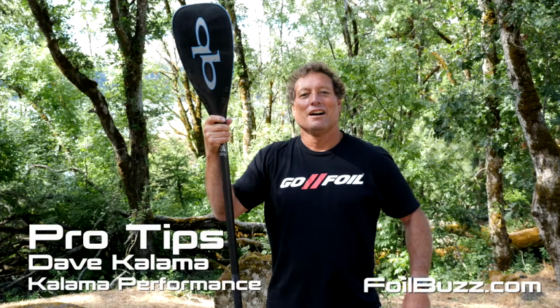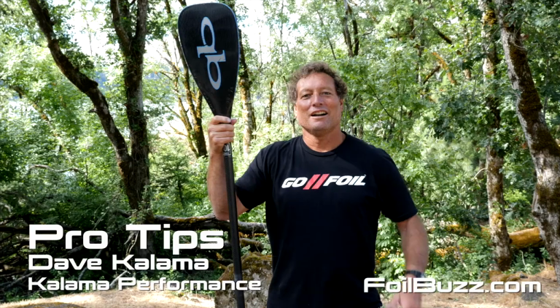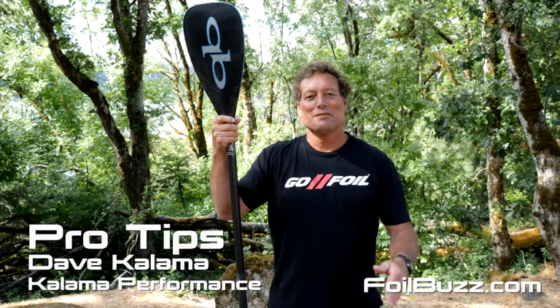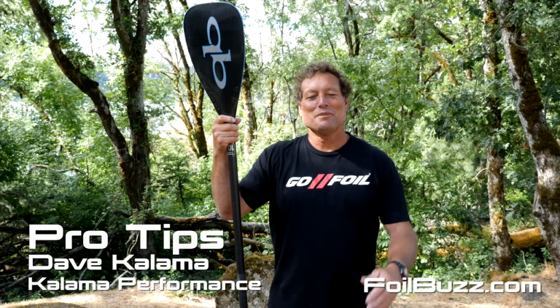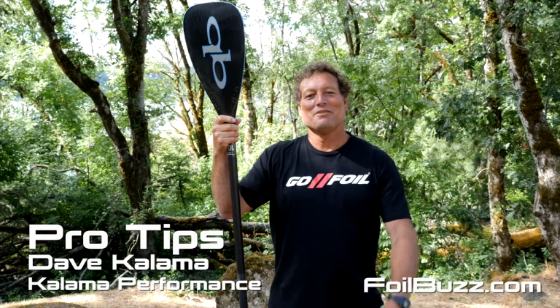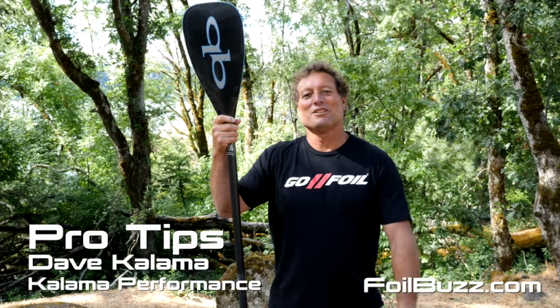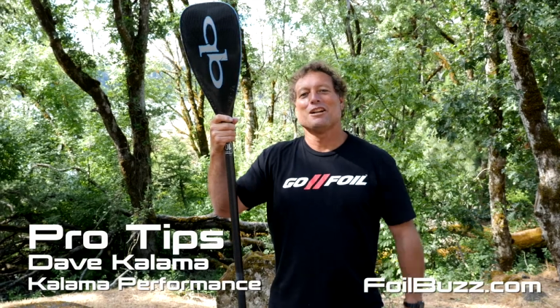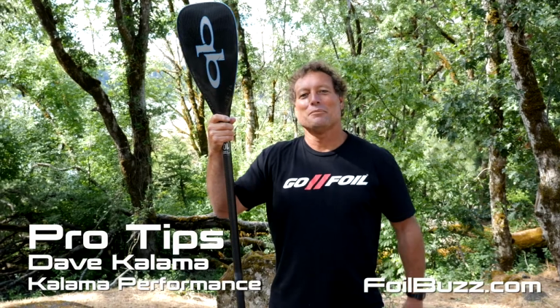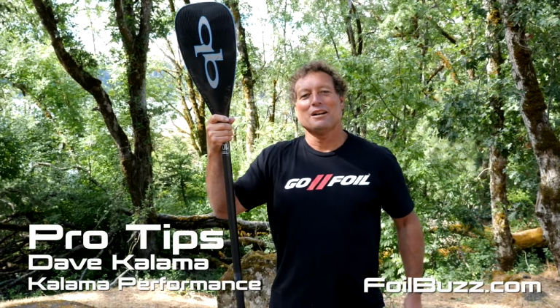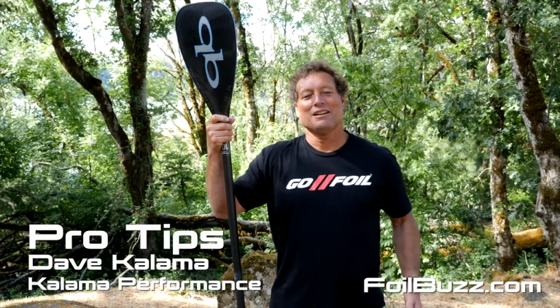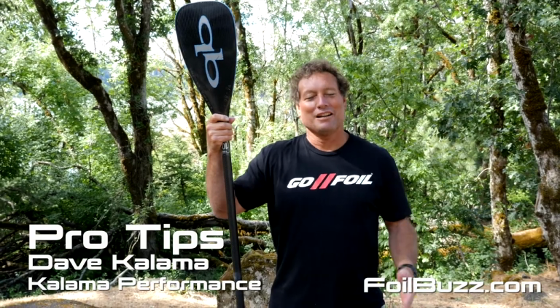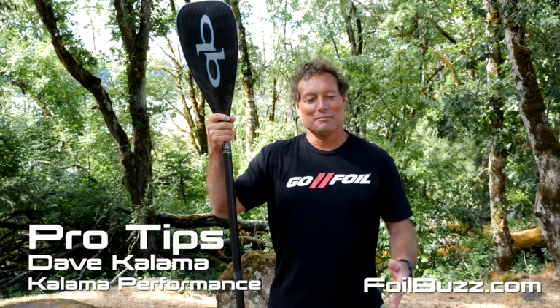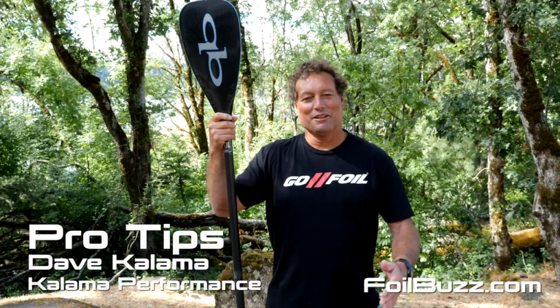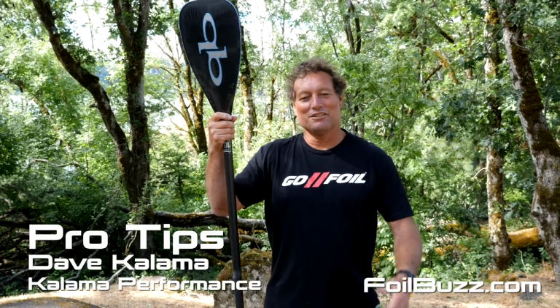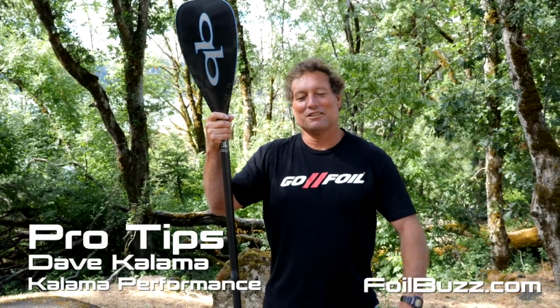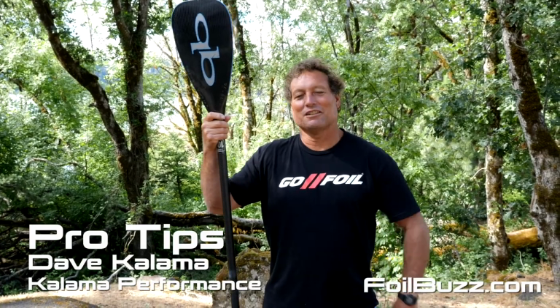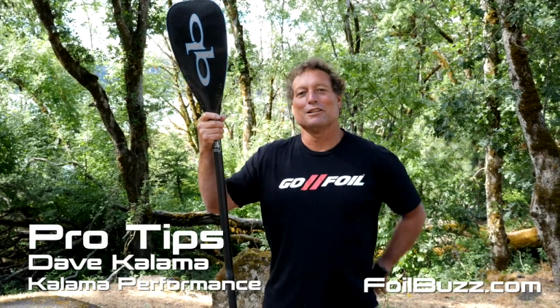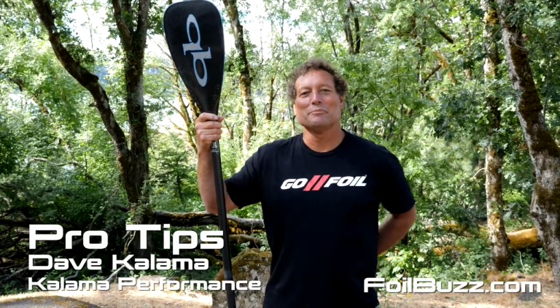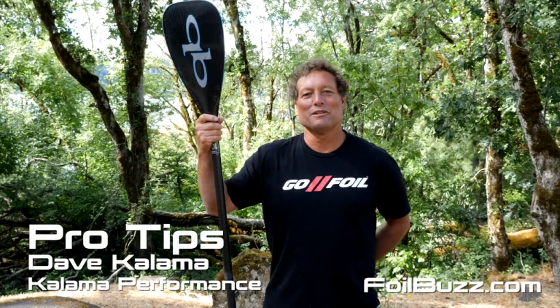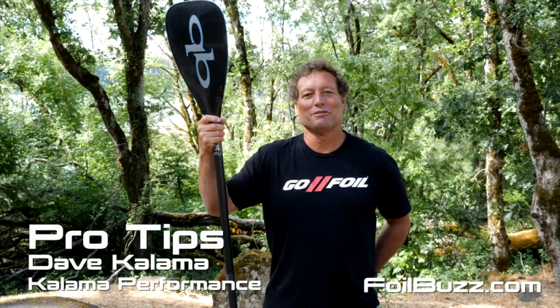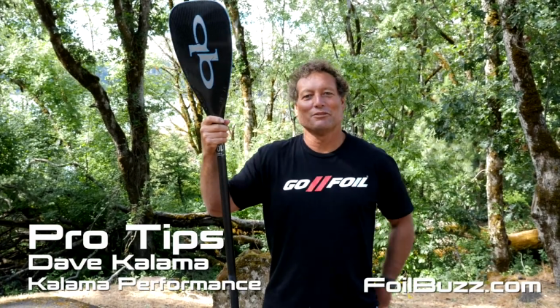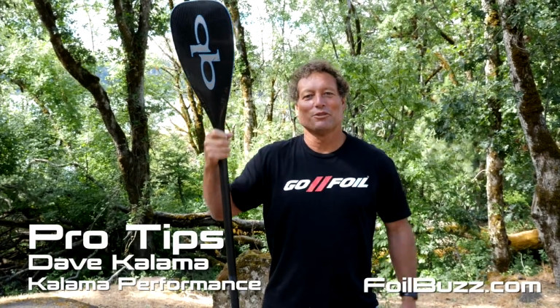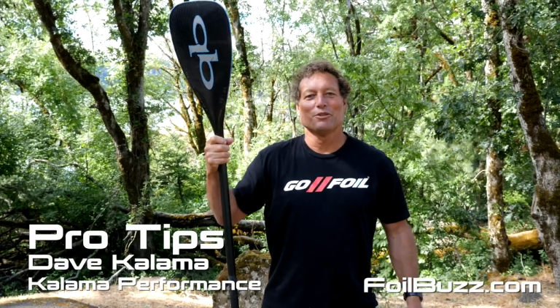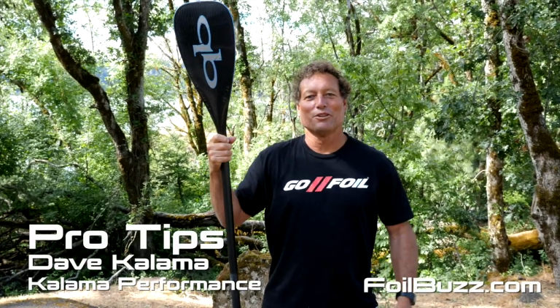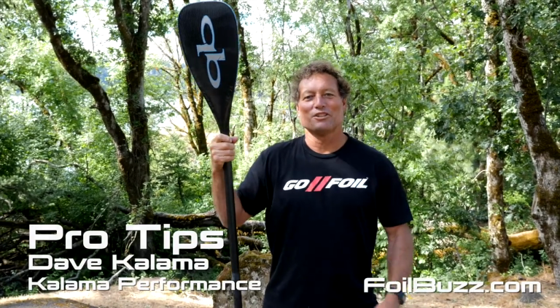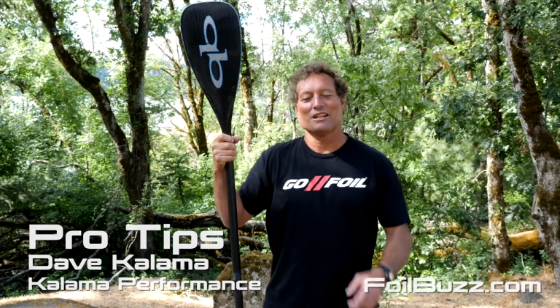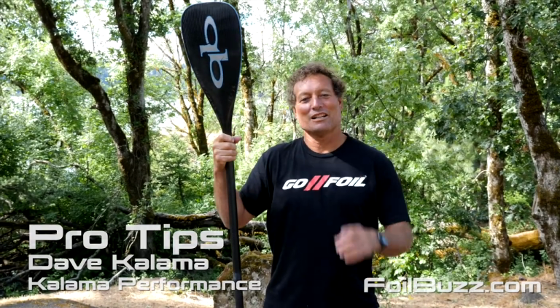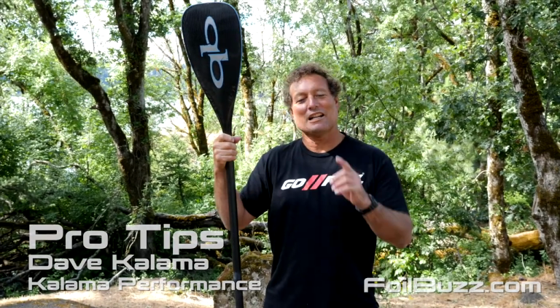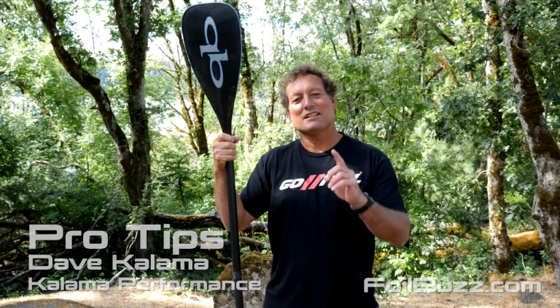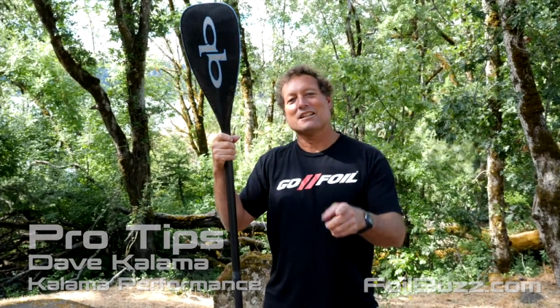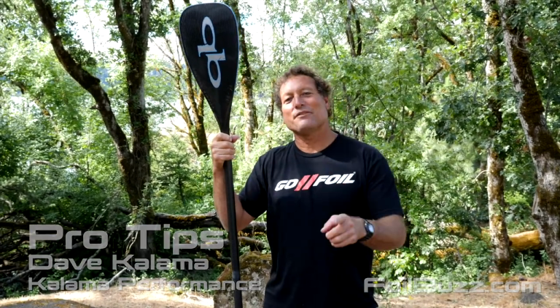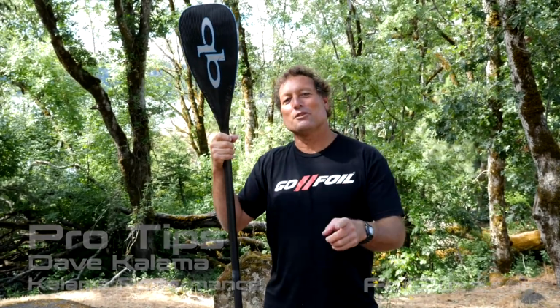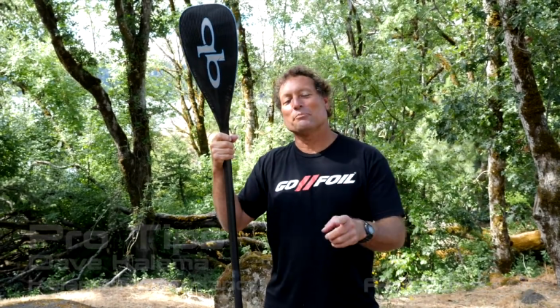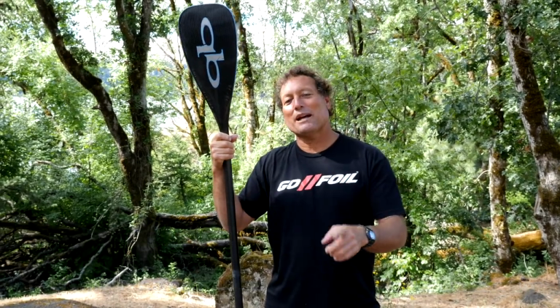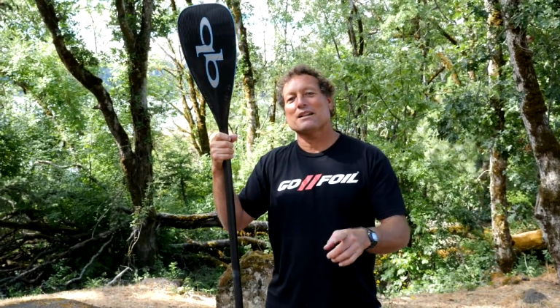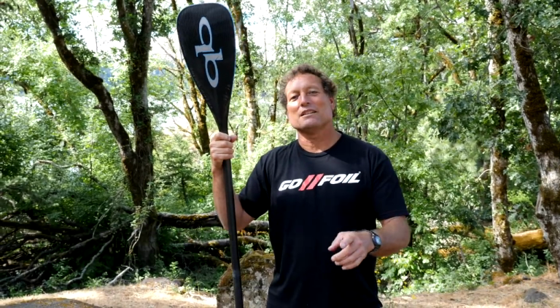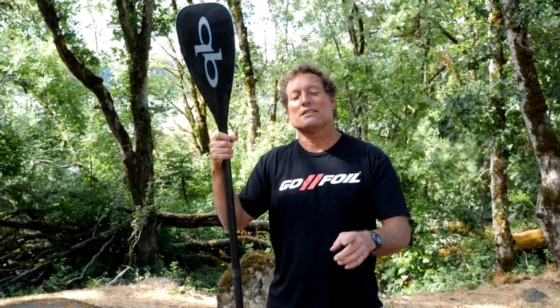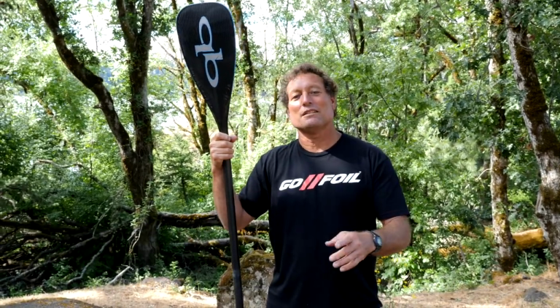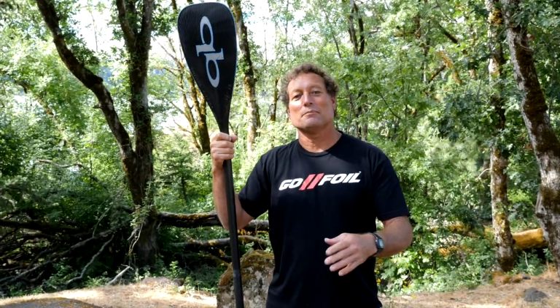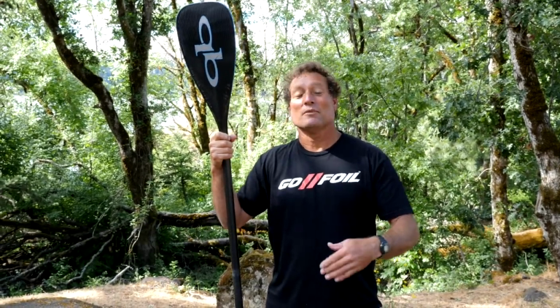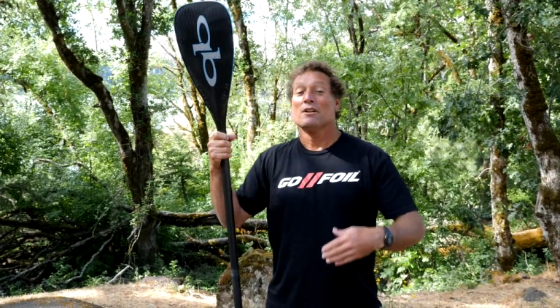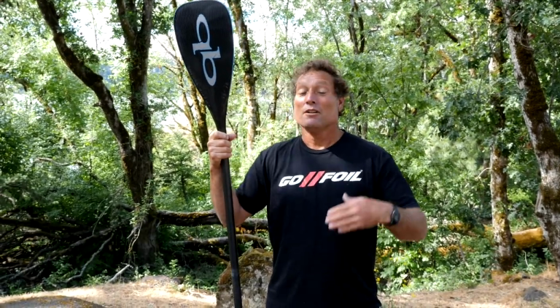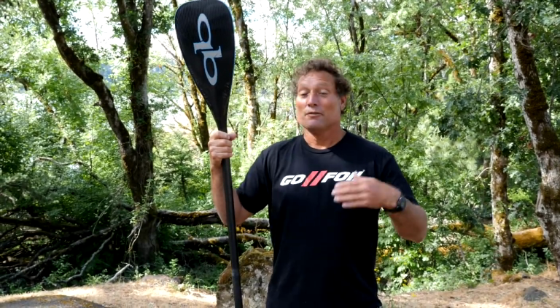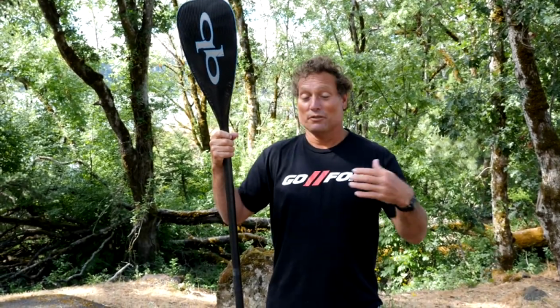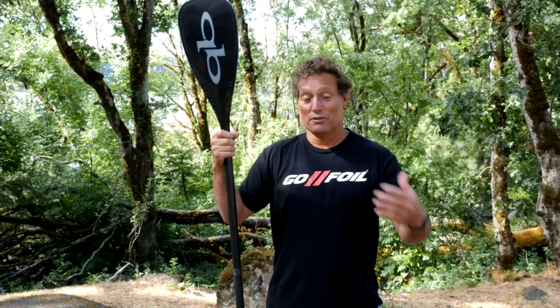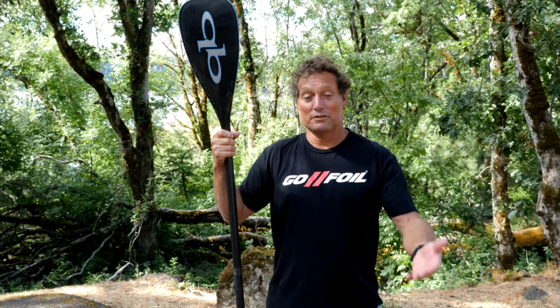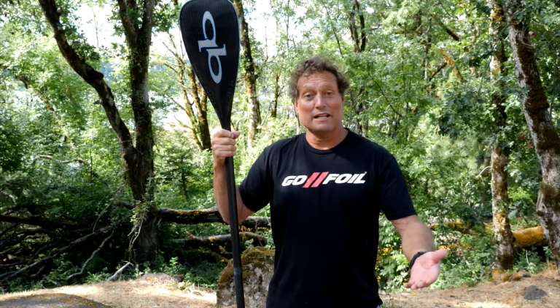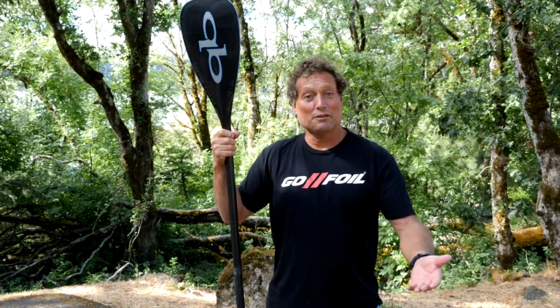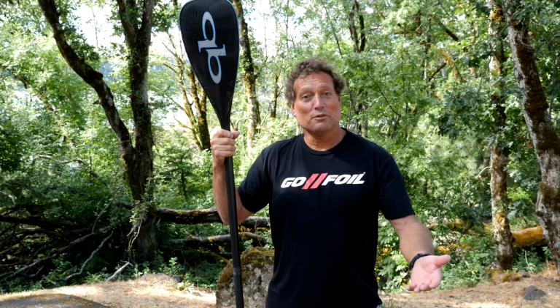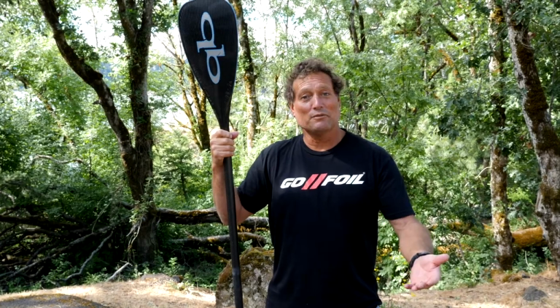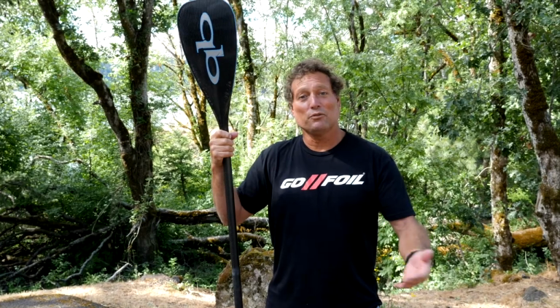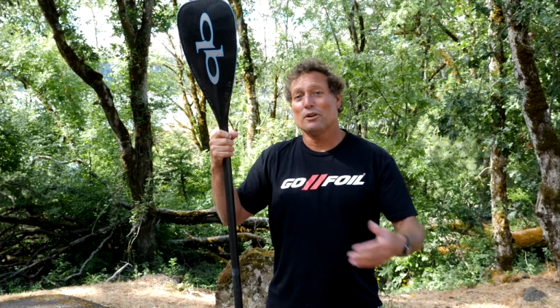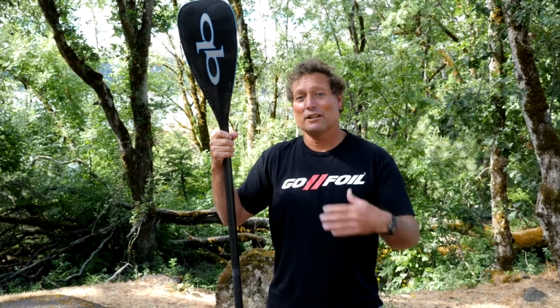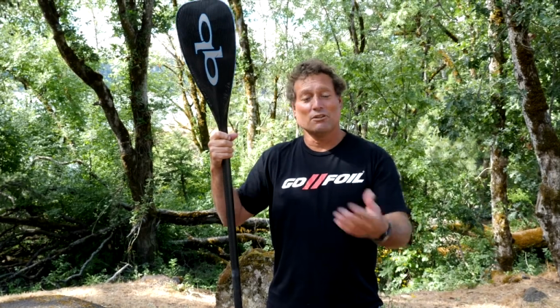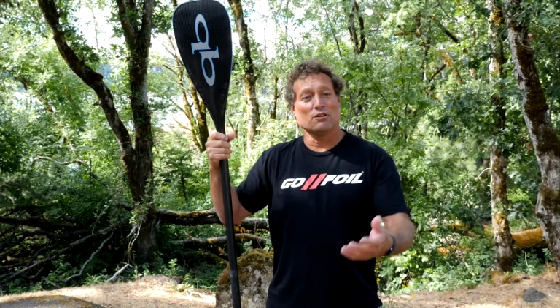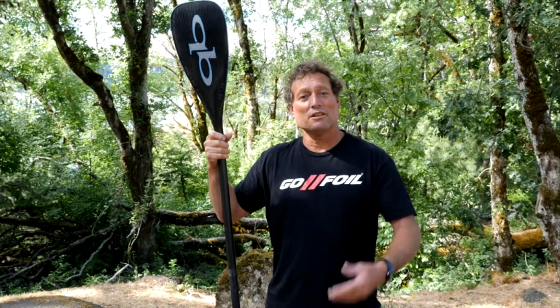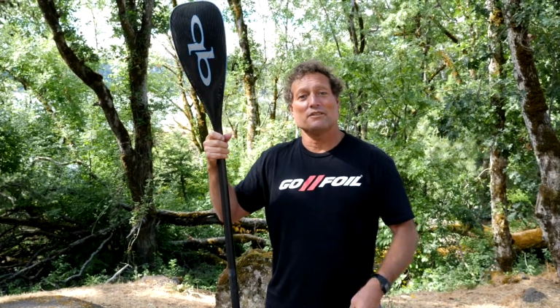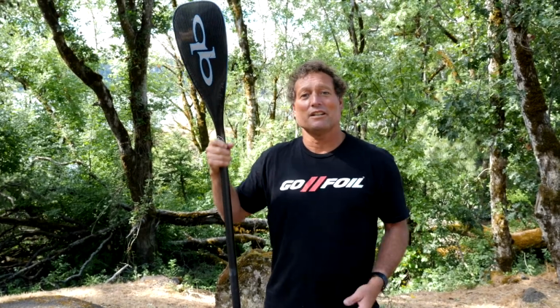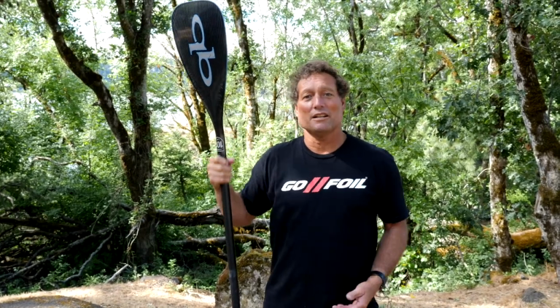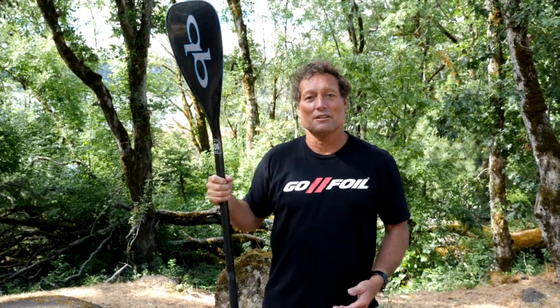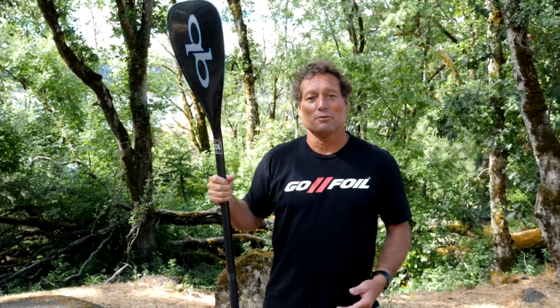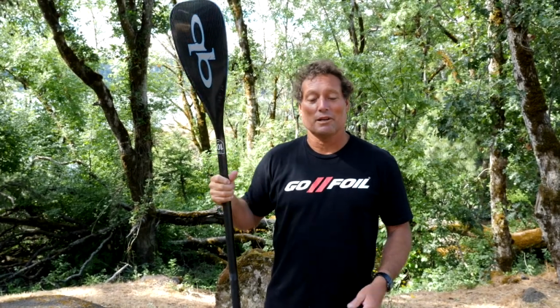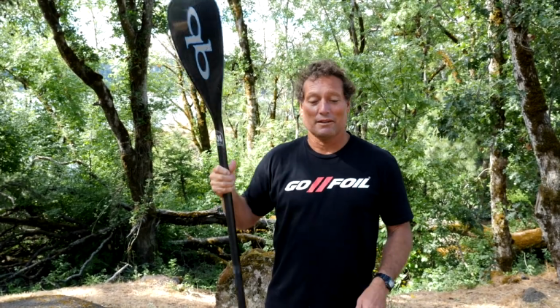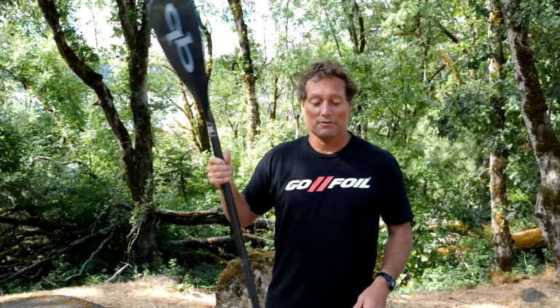Hi, I'm Dave Kalama. I'm here at the Columbia River Gorge and I'd like to give you a paddling tip for downwind foiling or even catching waves.